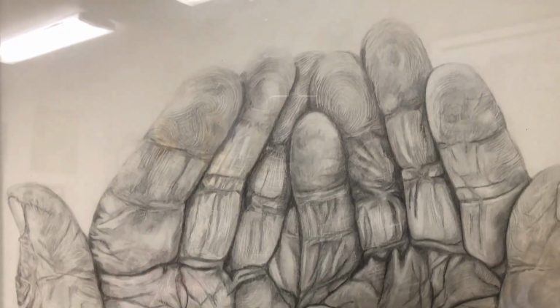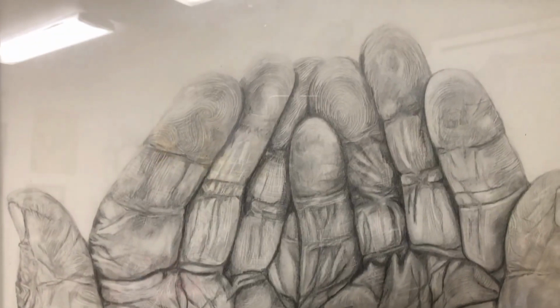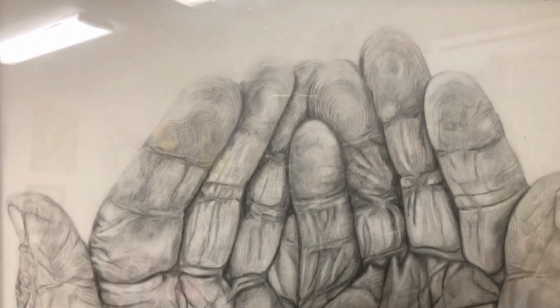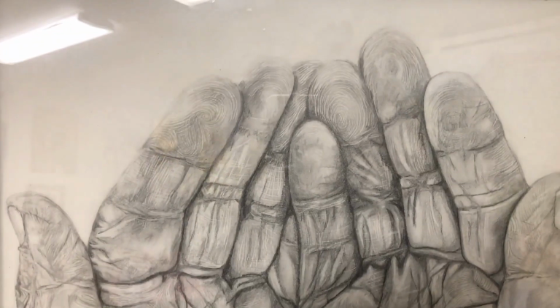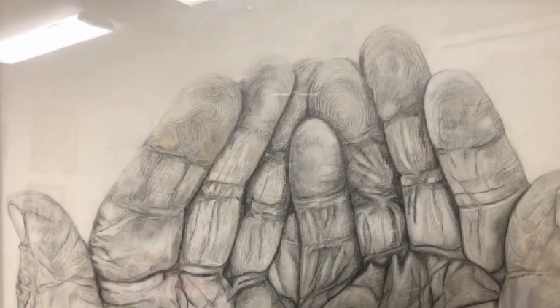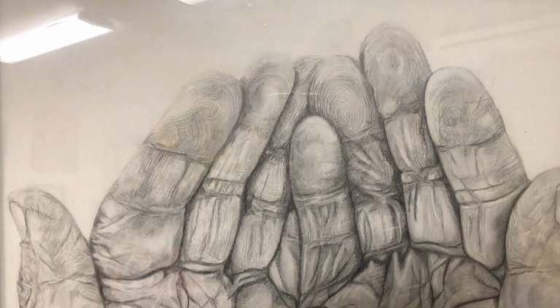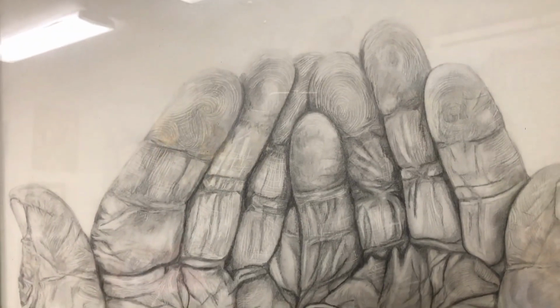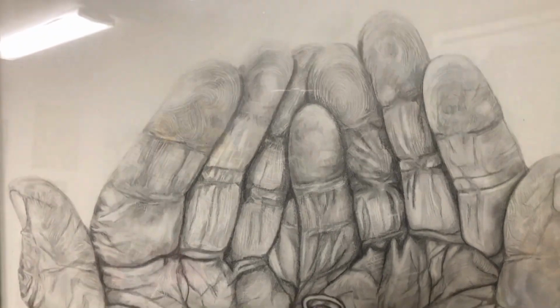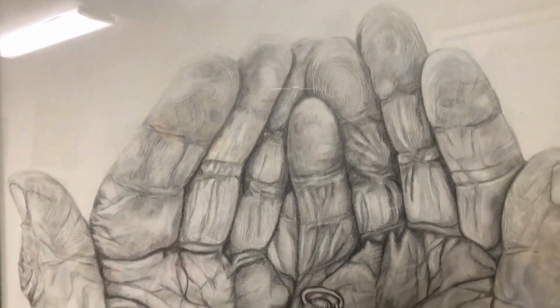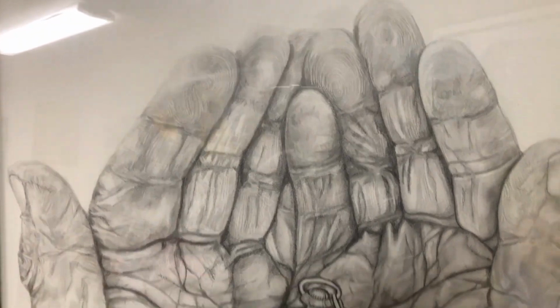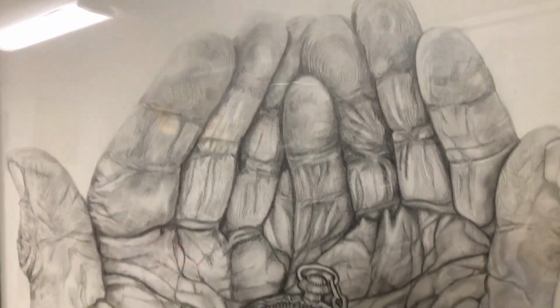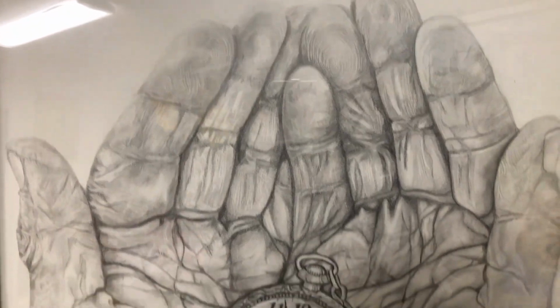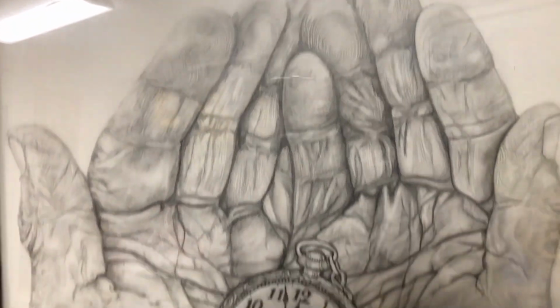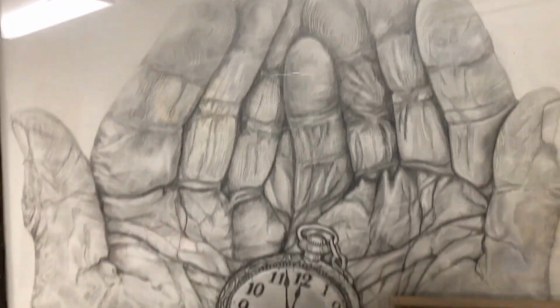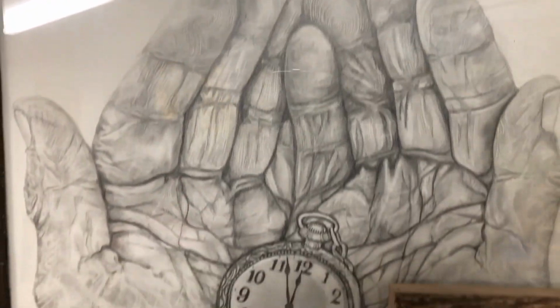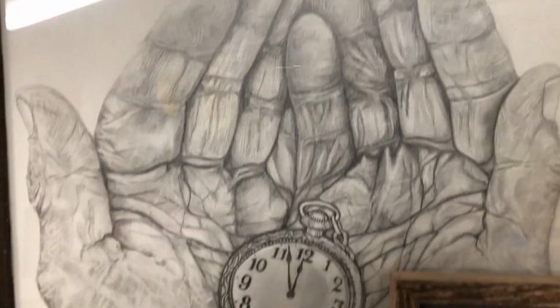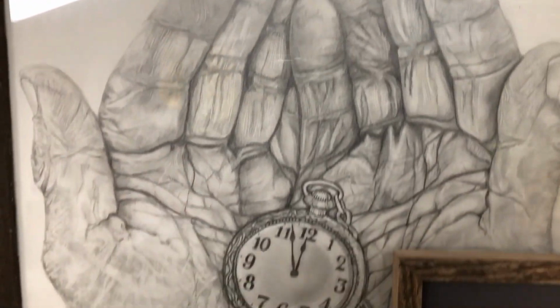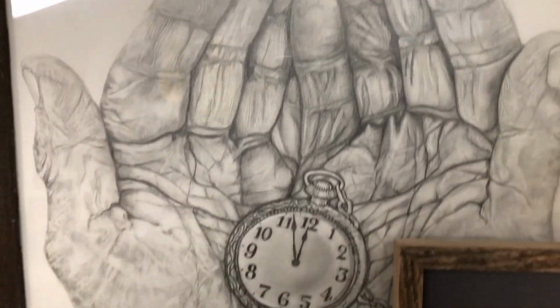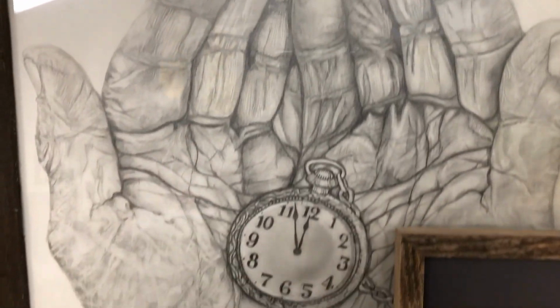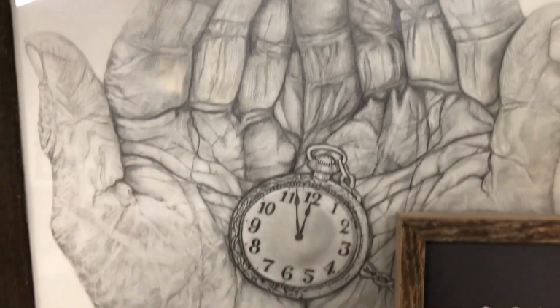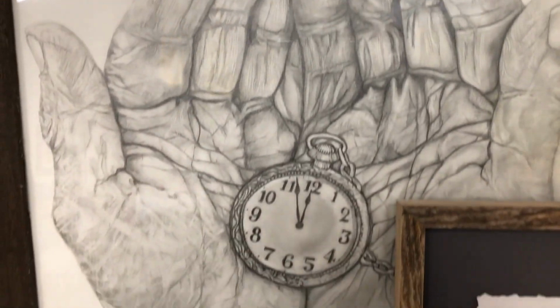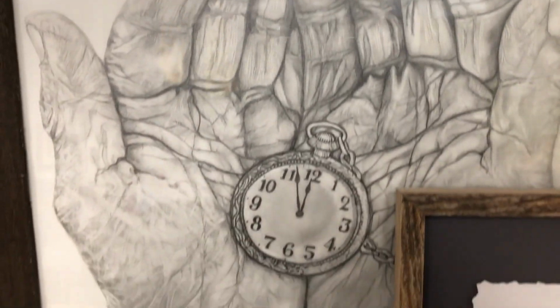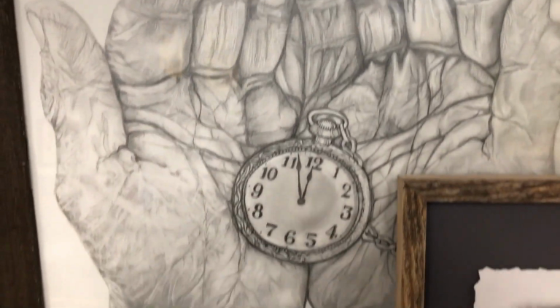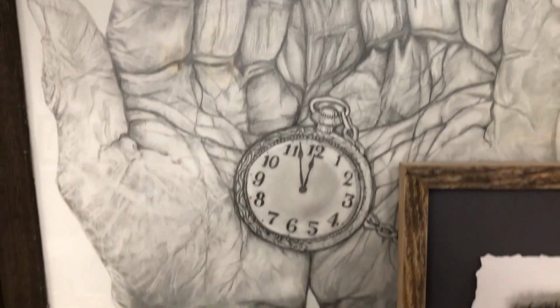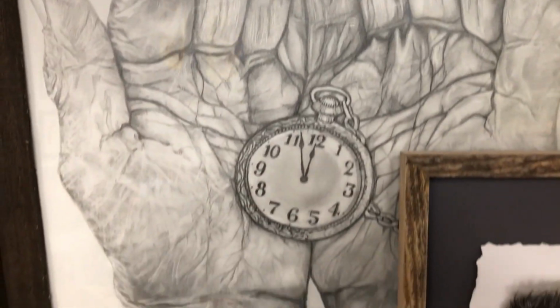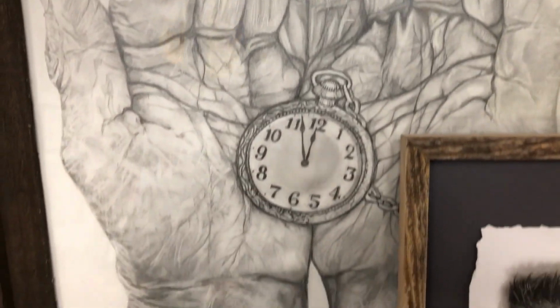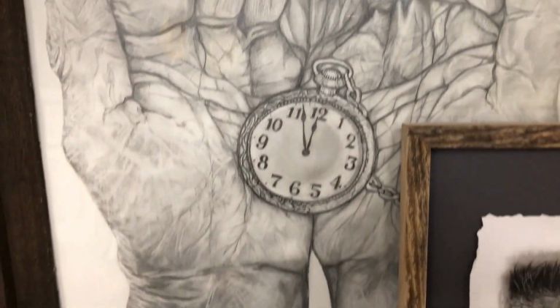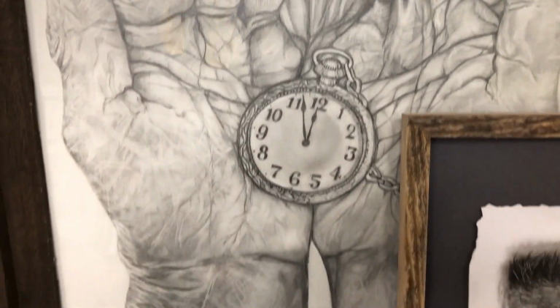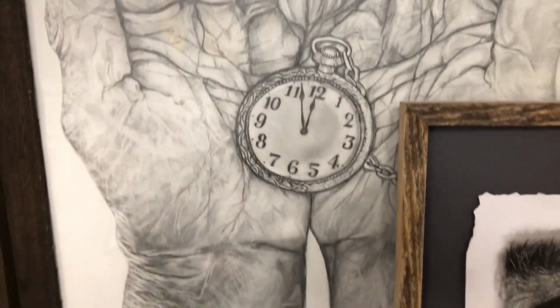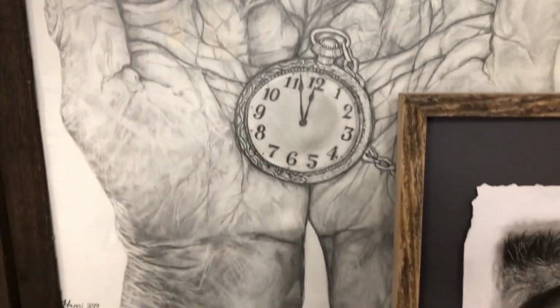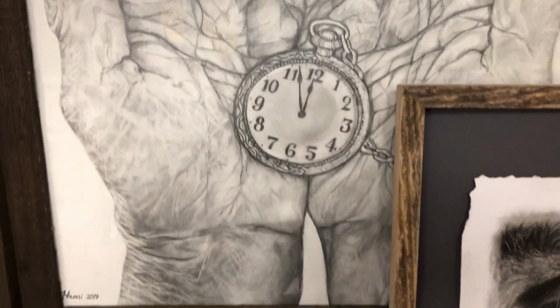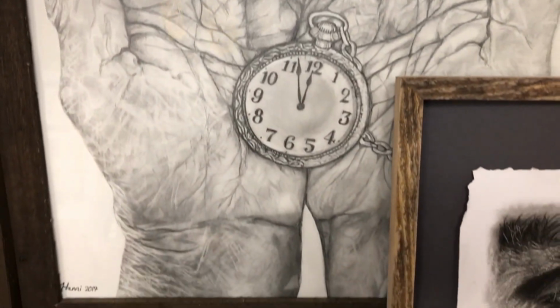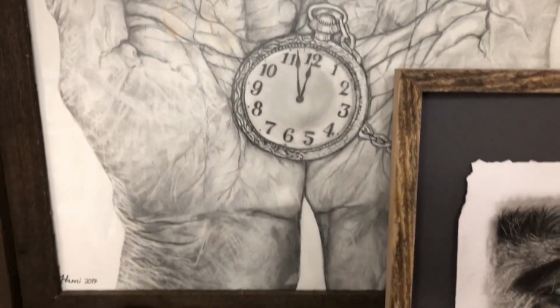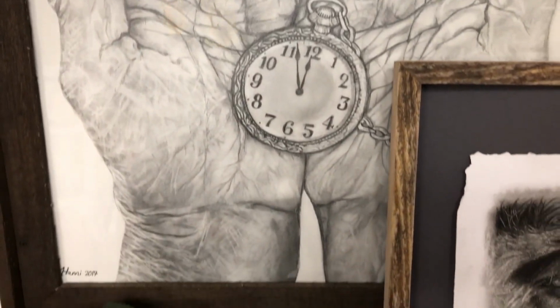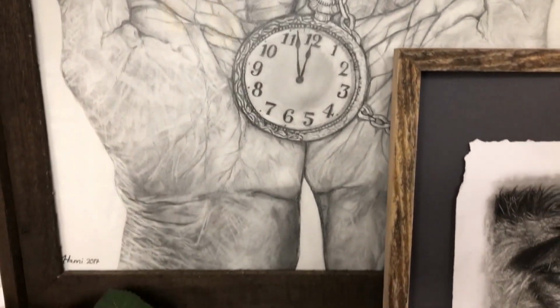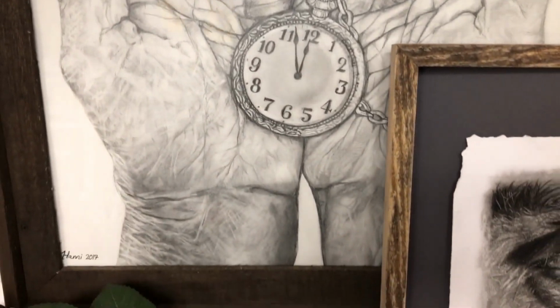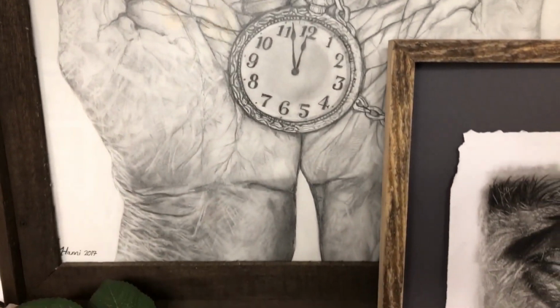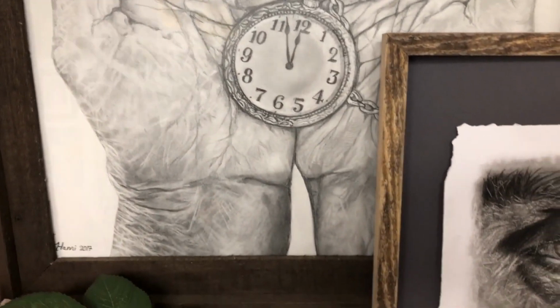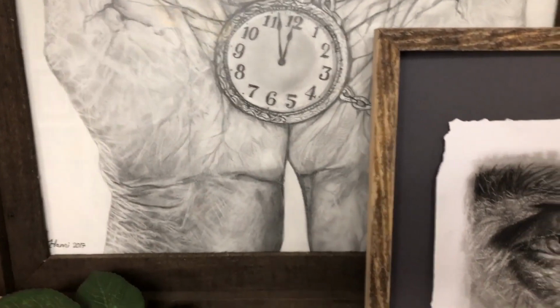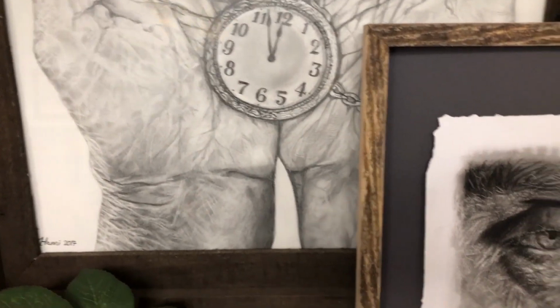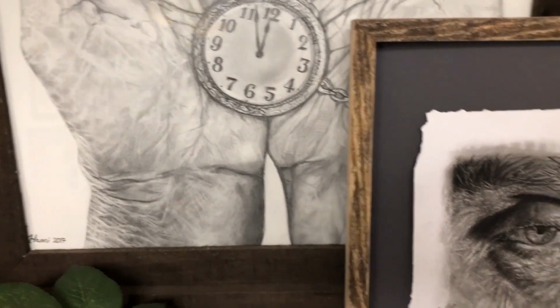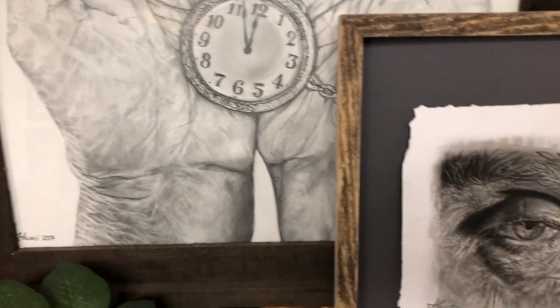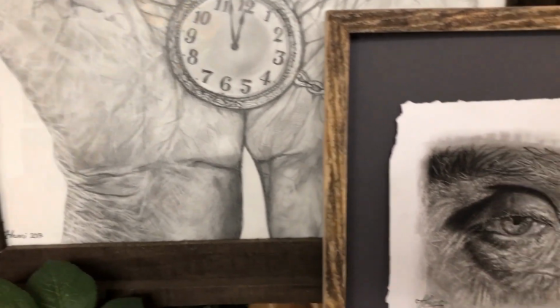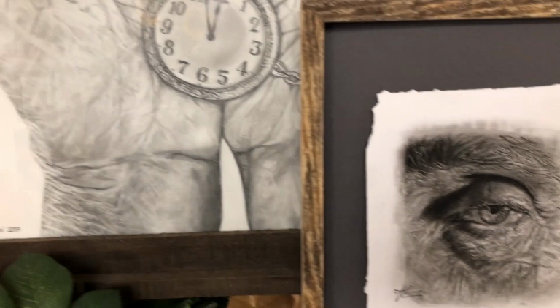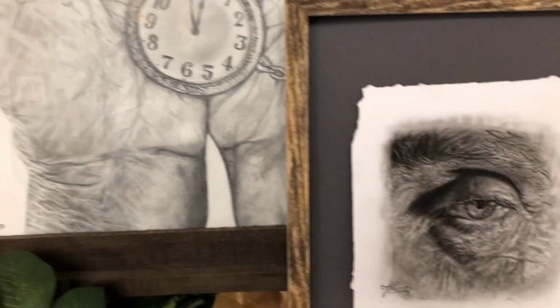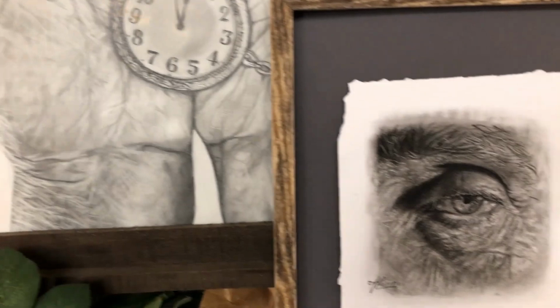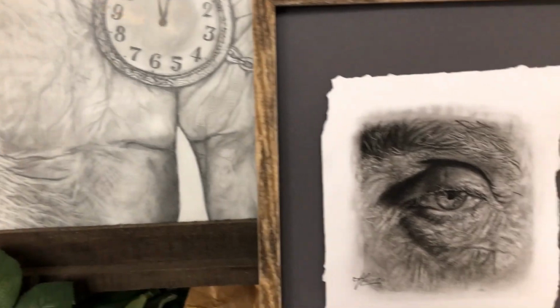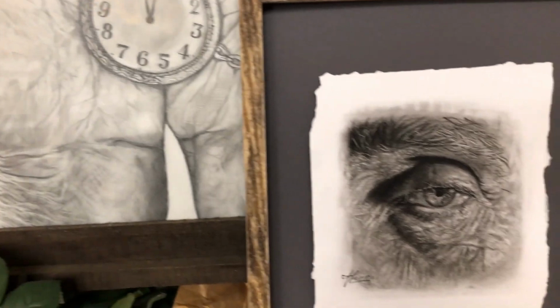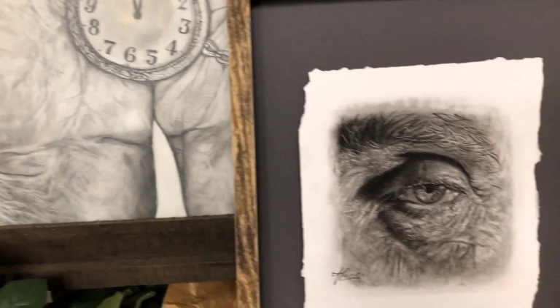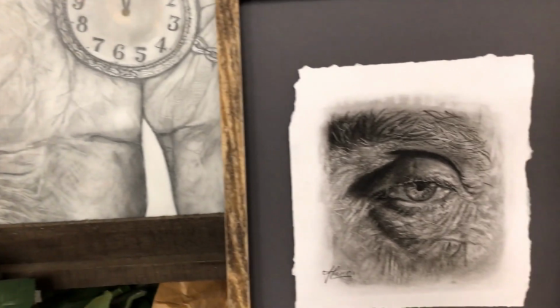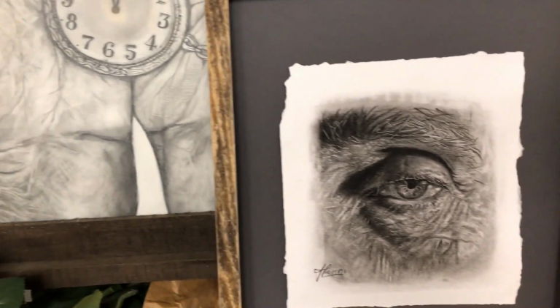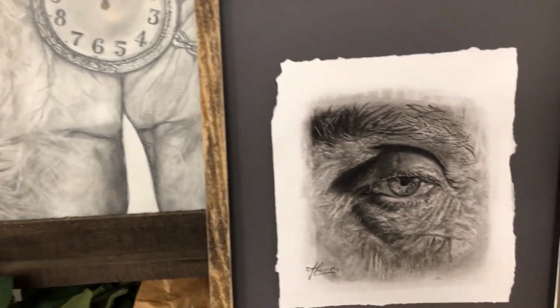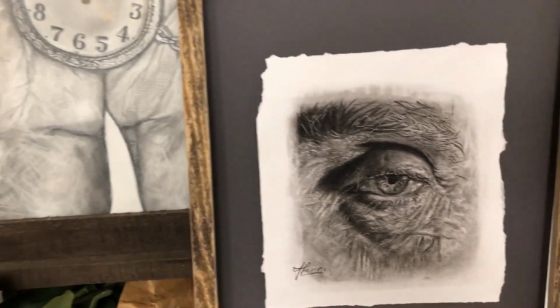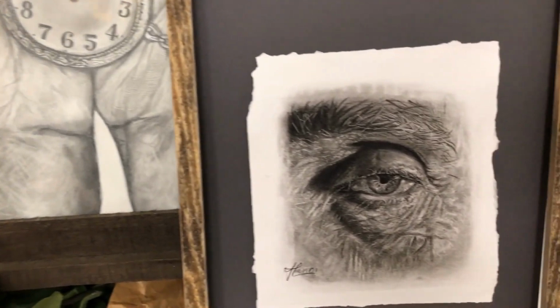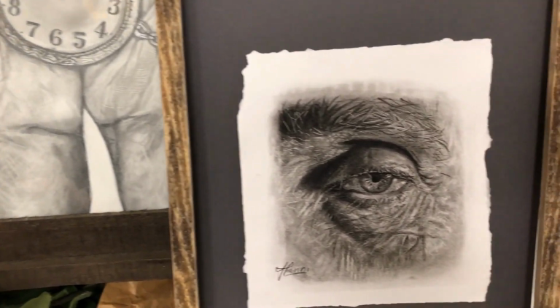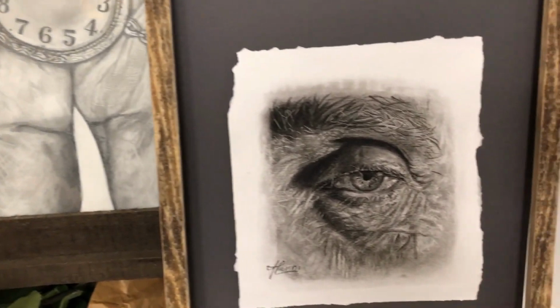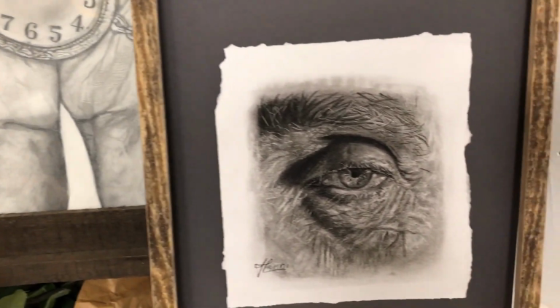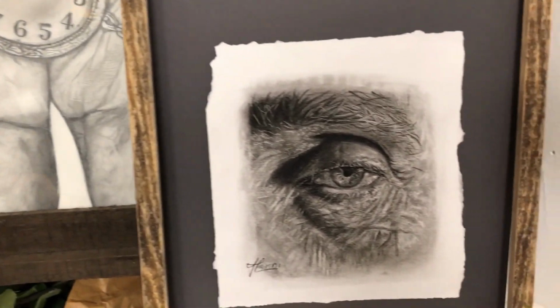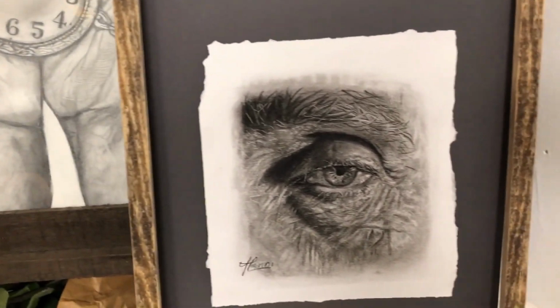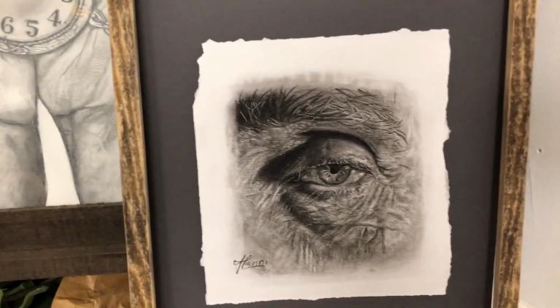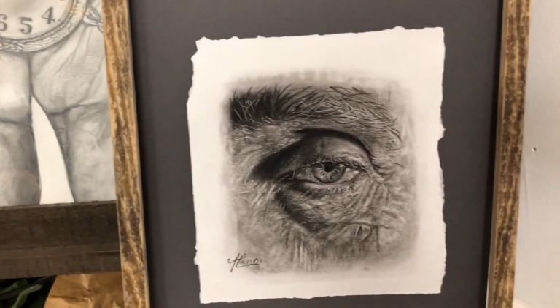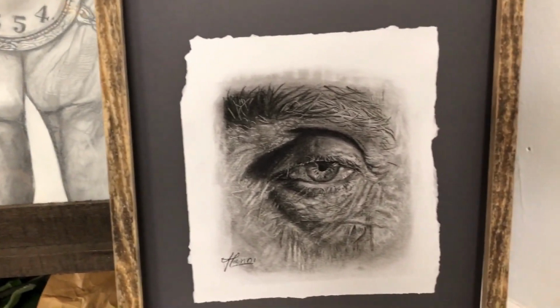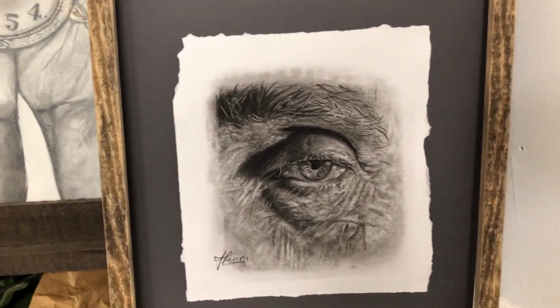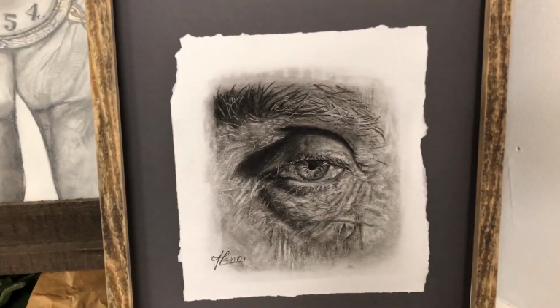And these are a few drawings. The hands are in graphite and the eyes in charcoal.